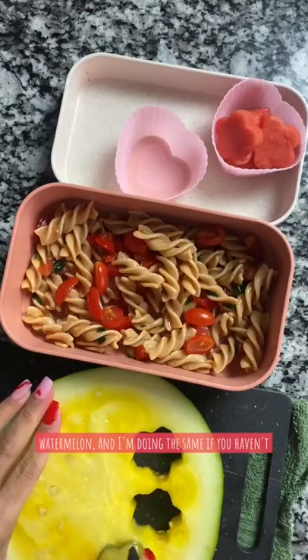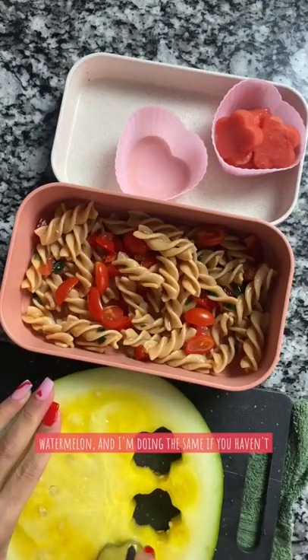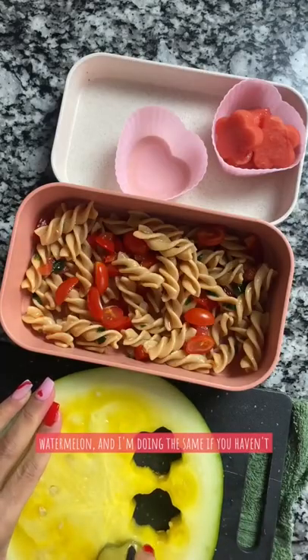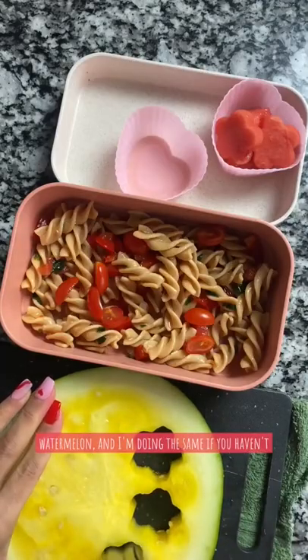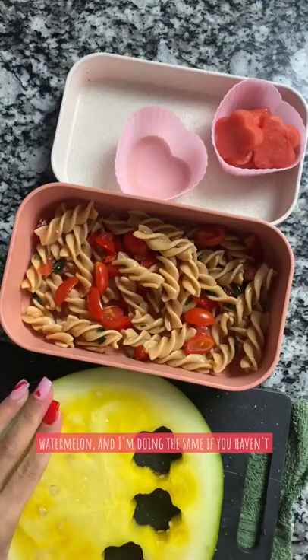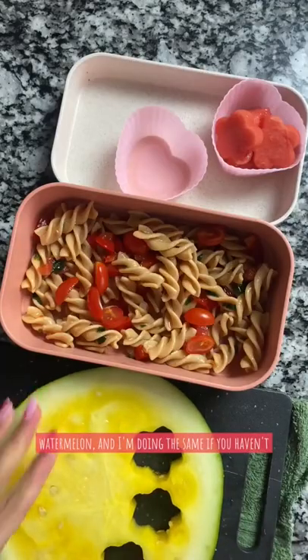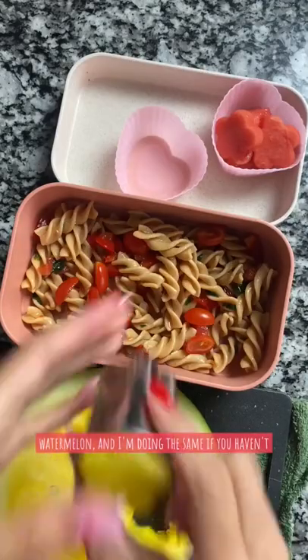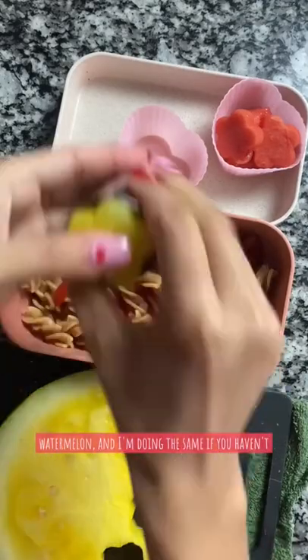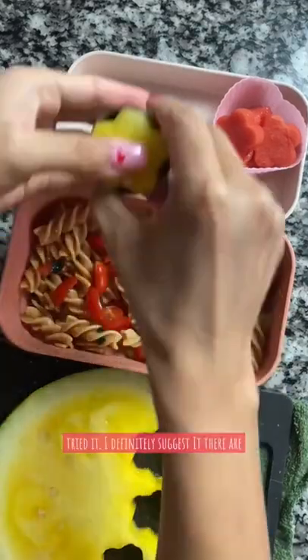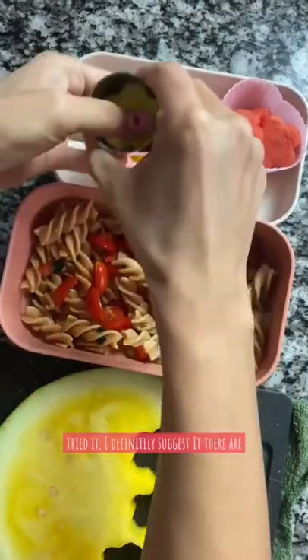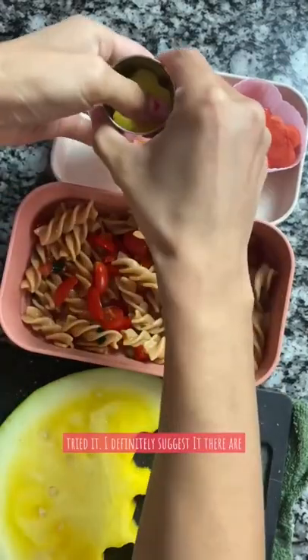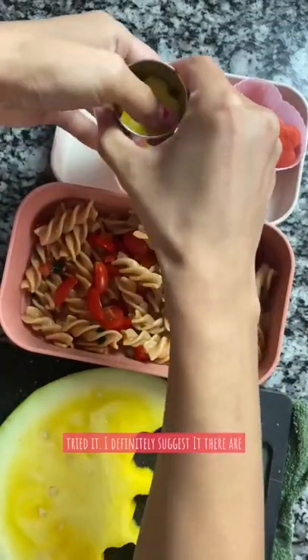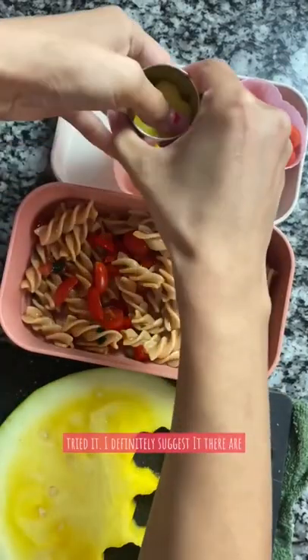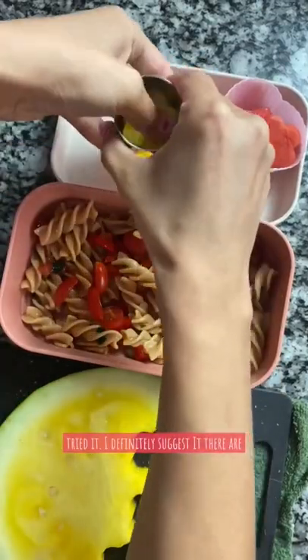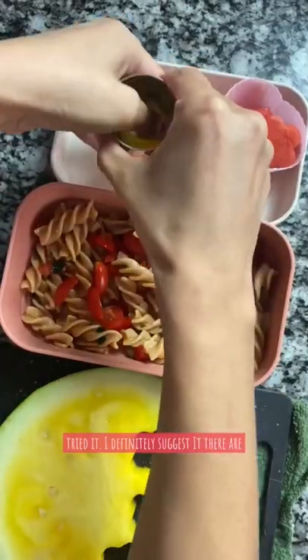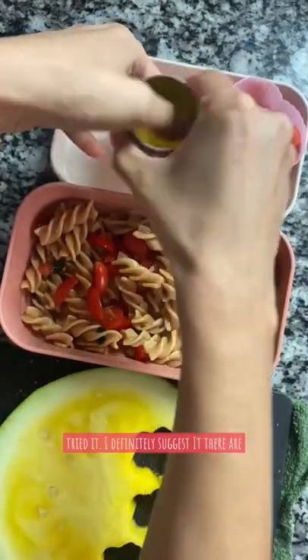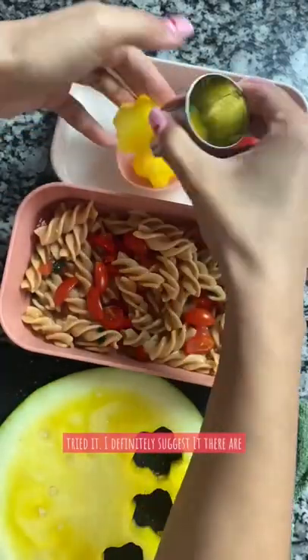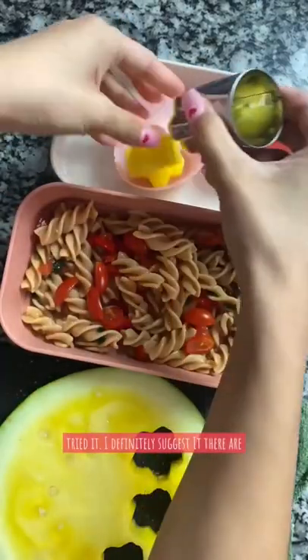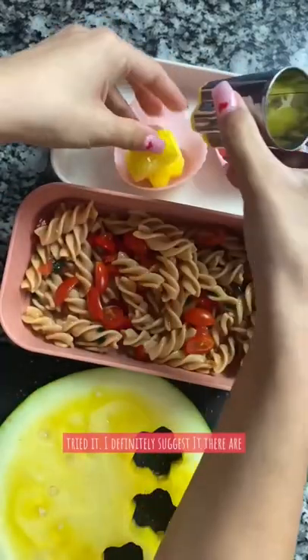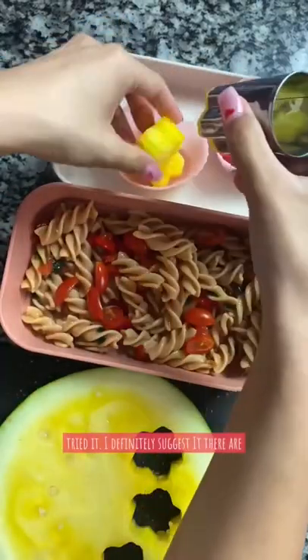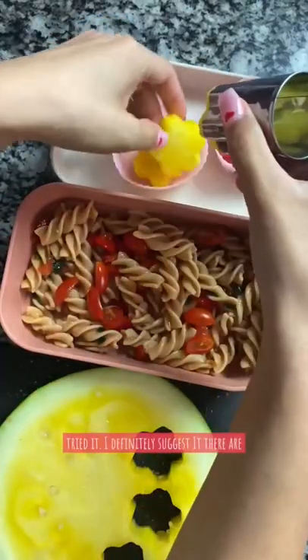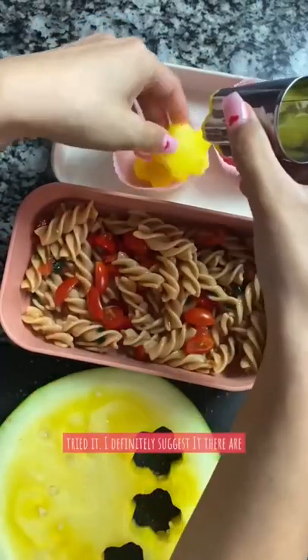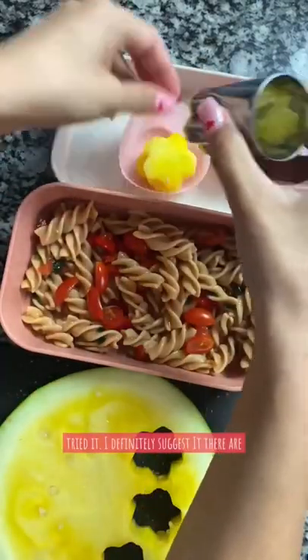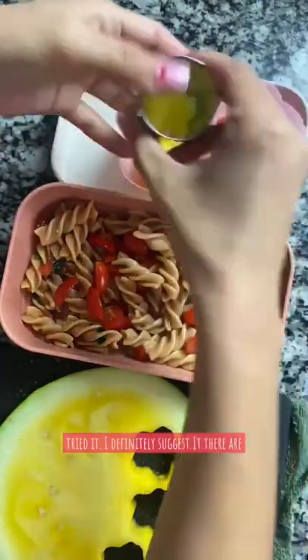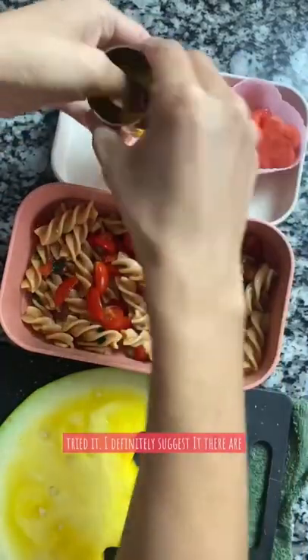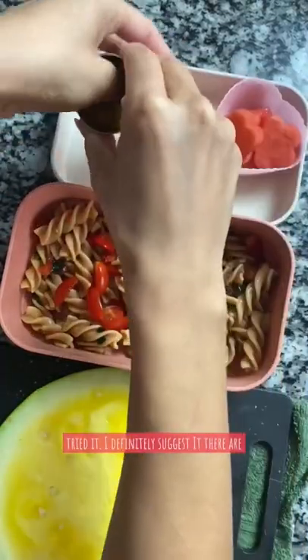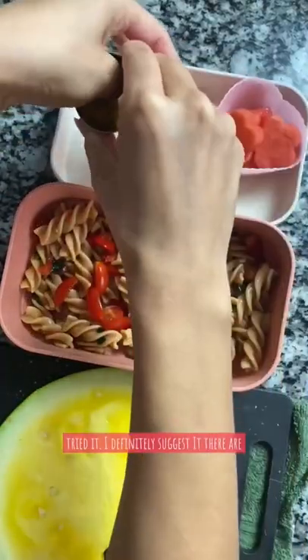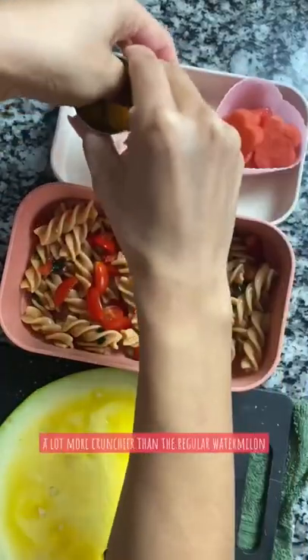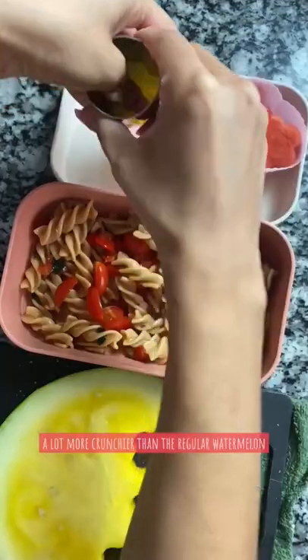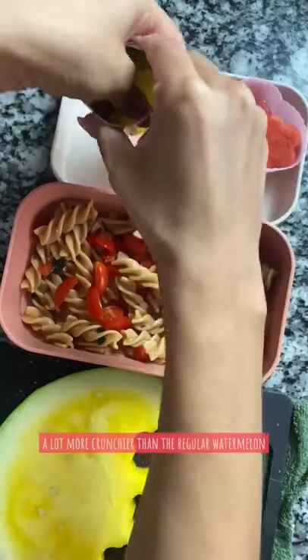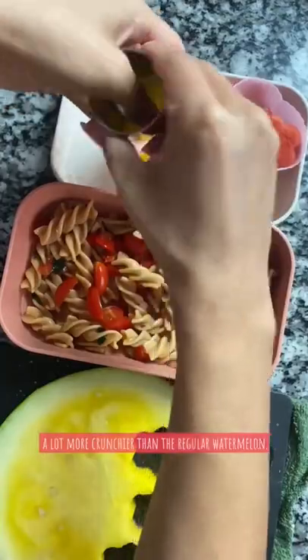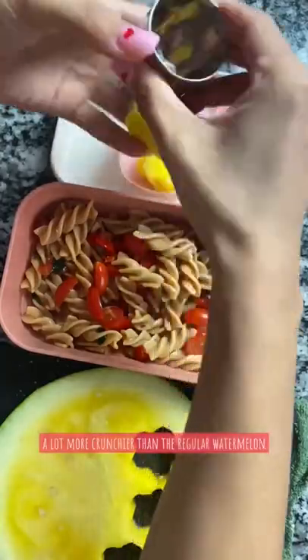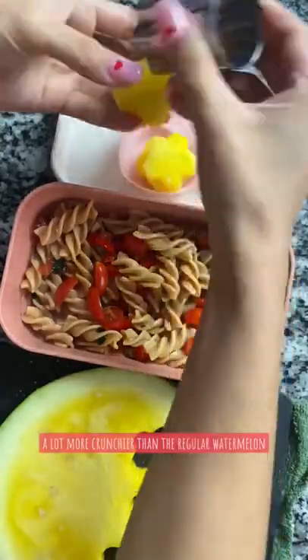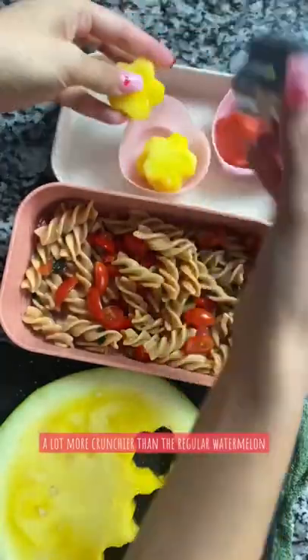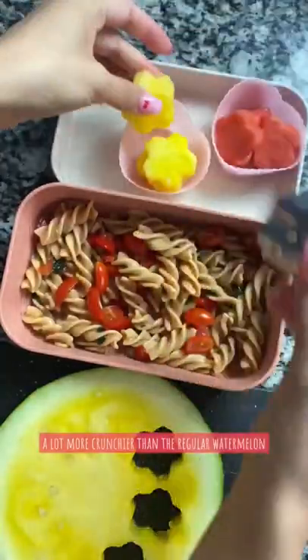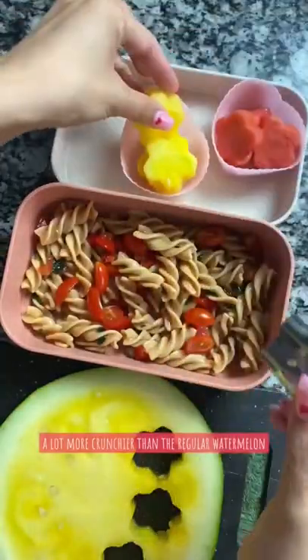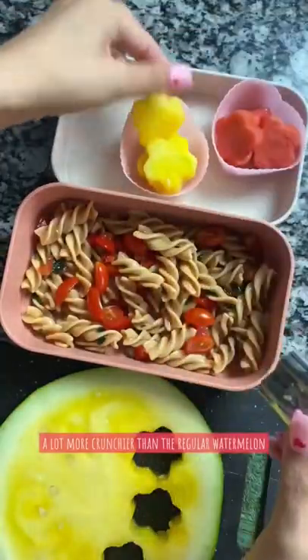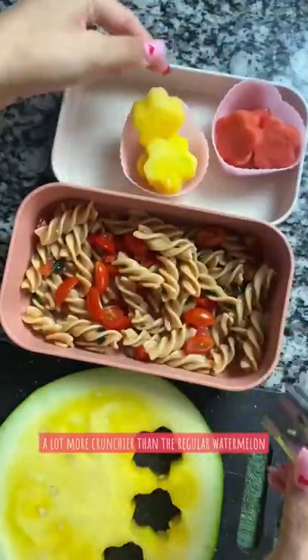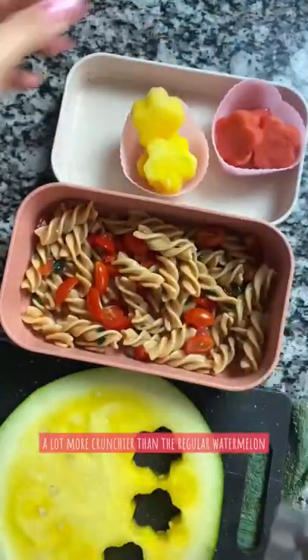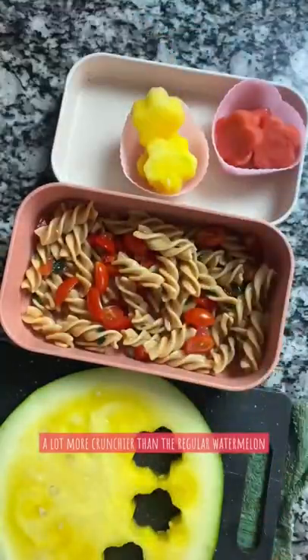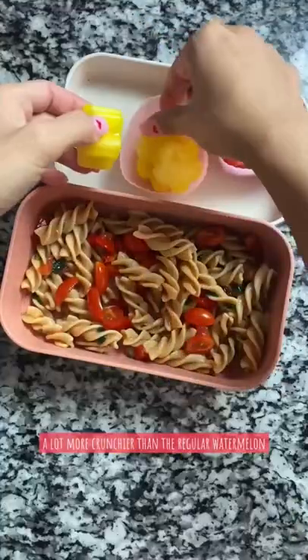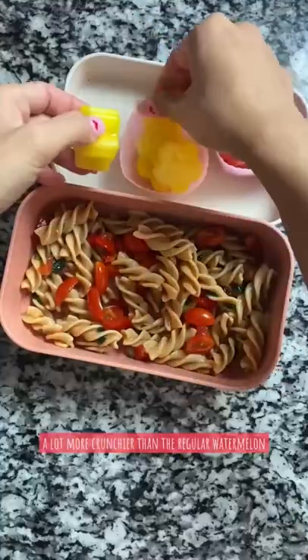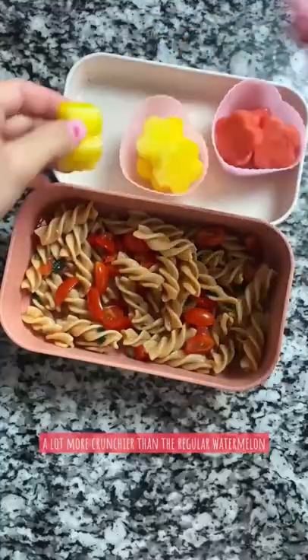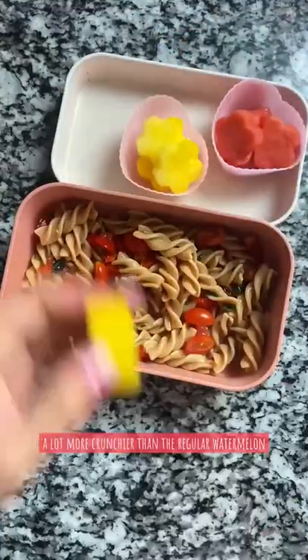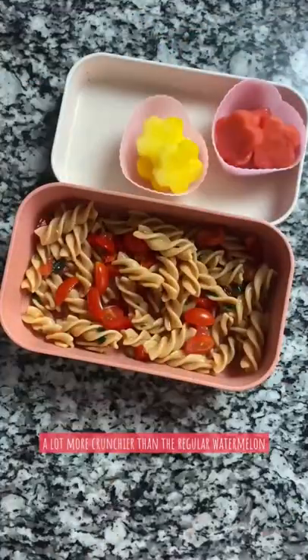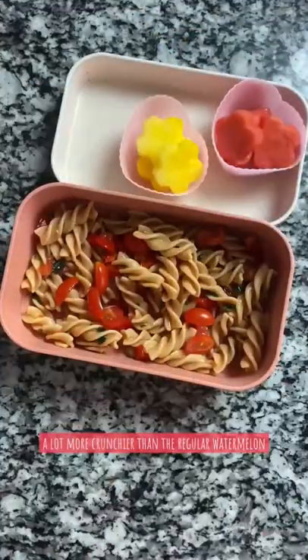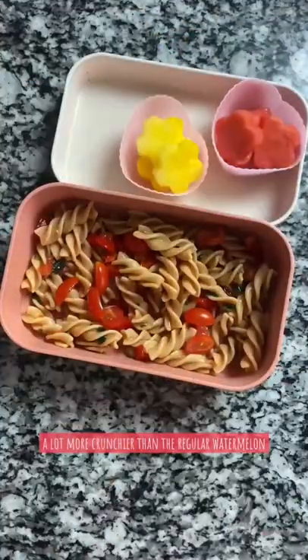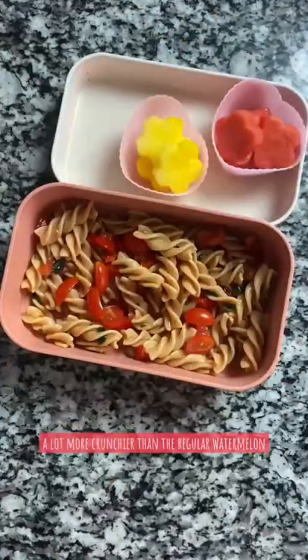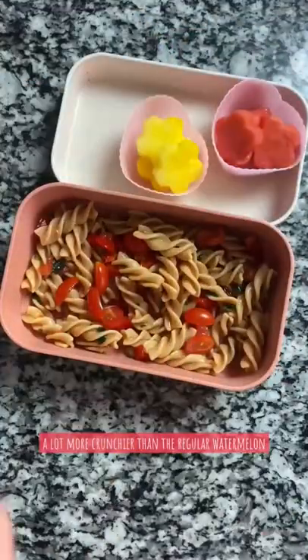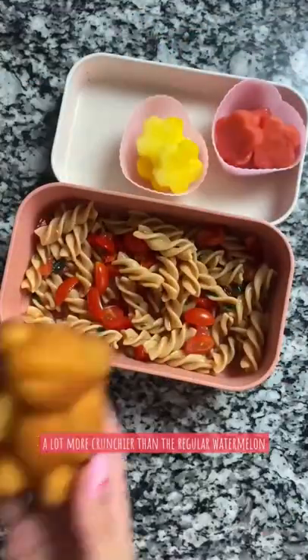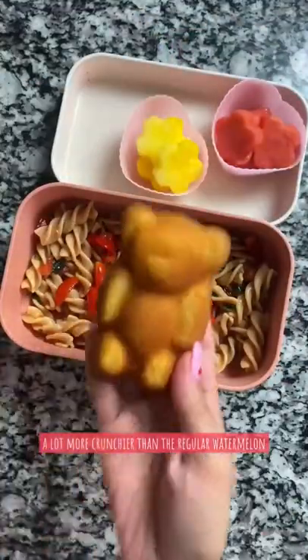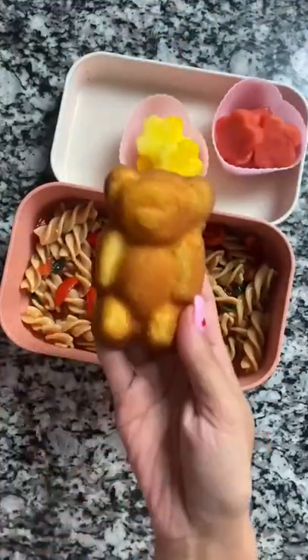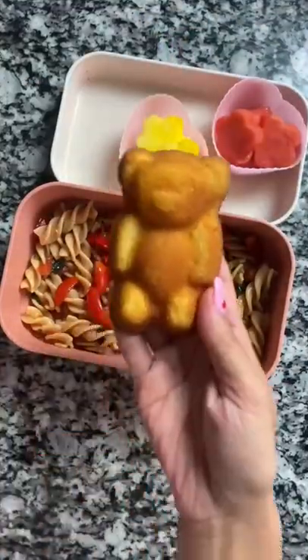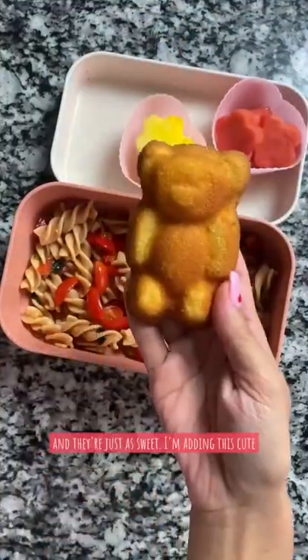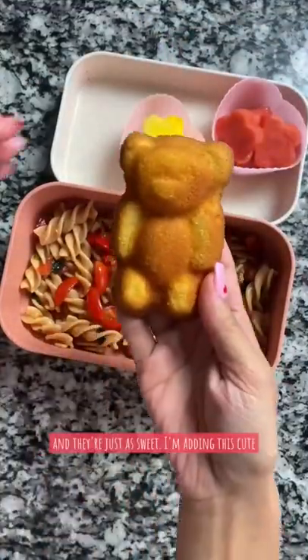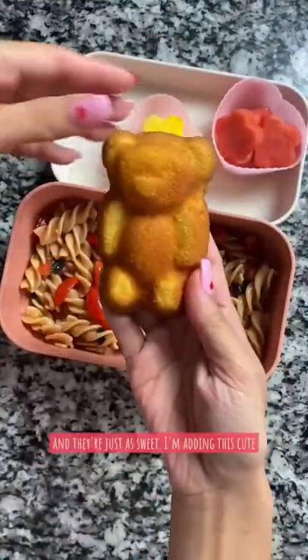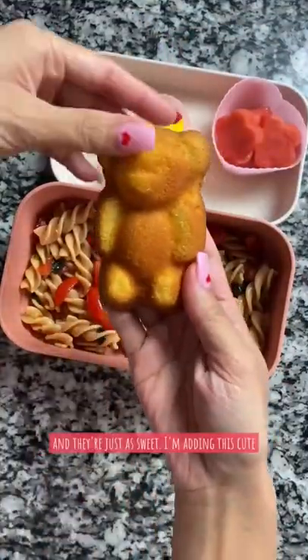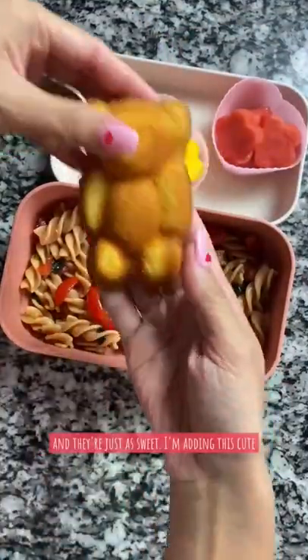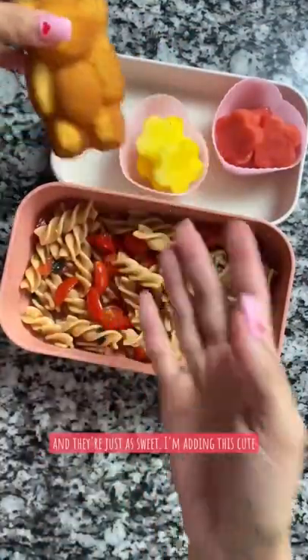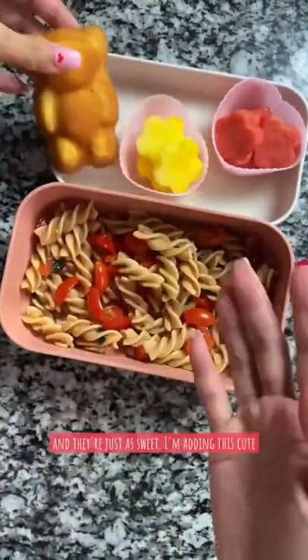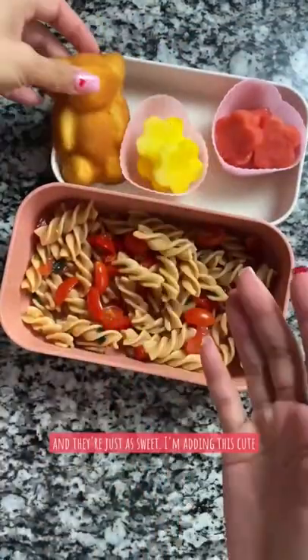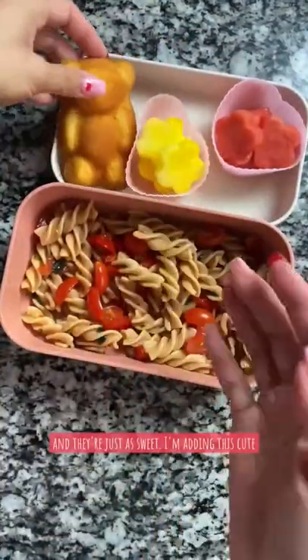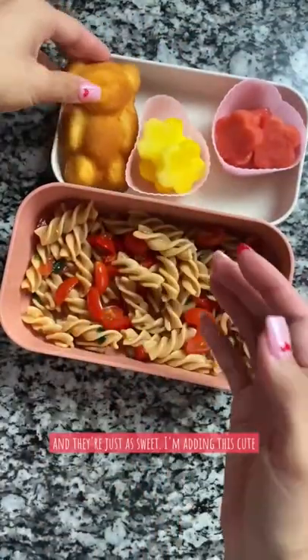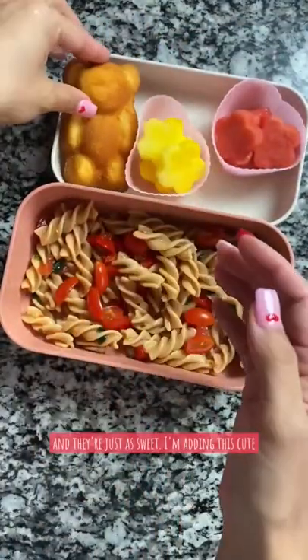If you haven't tried it, I definitely suggest it. They're a lot more crunchier than the regular watermelon and they're just as sweet.